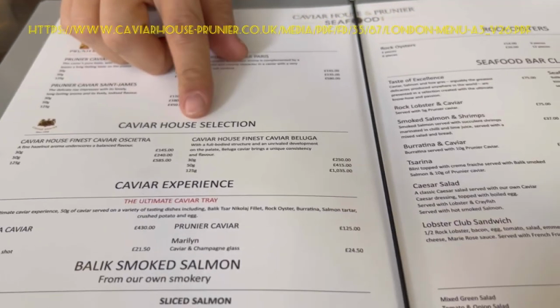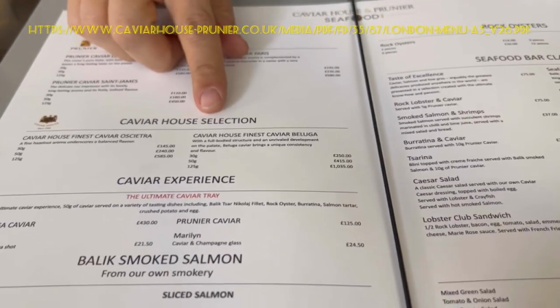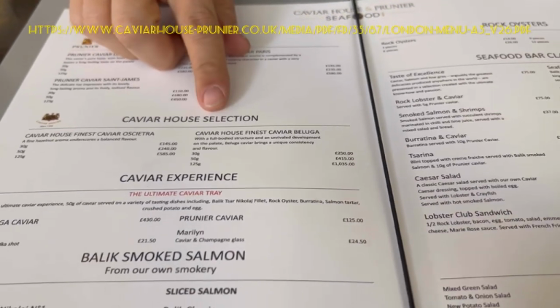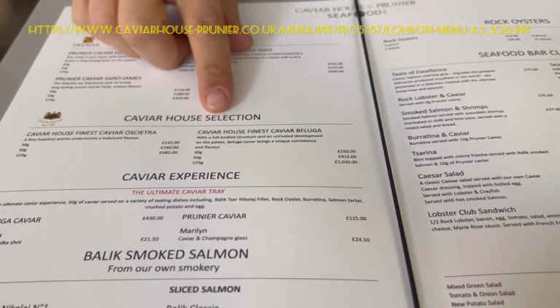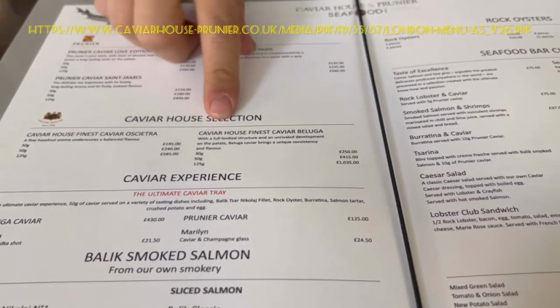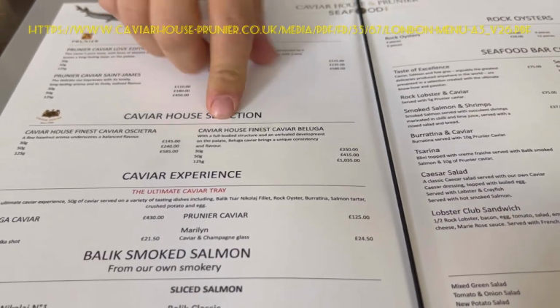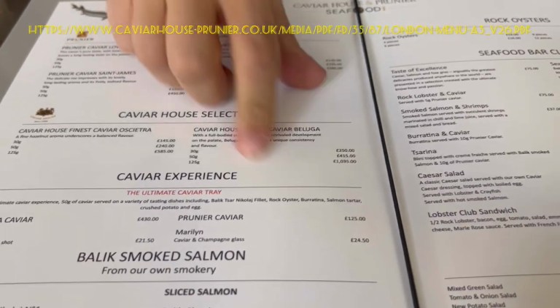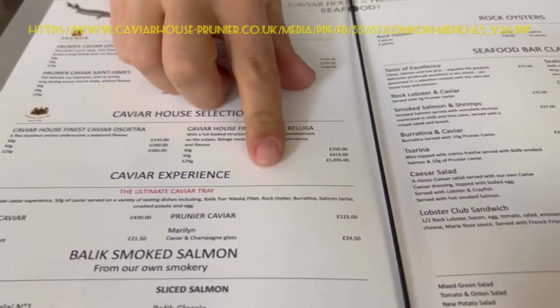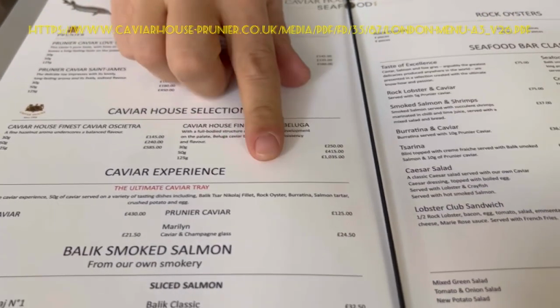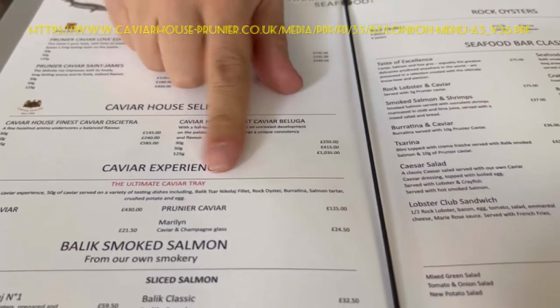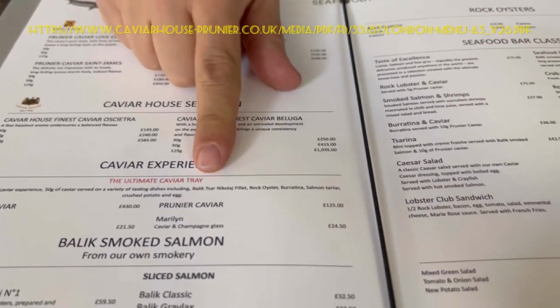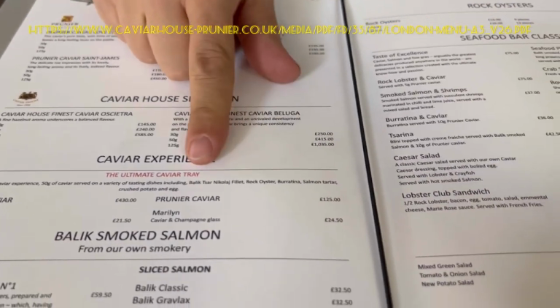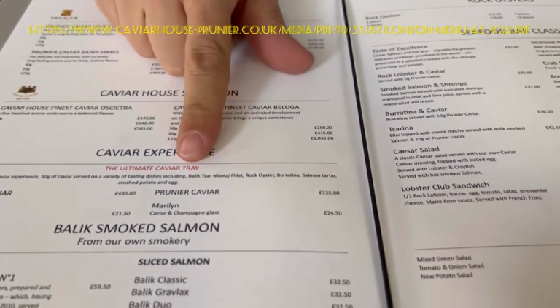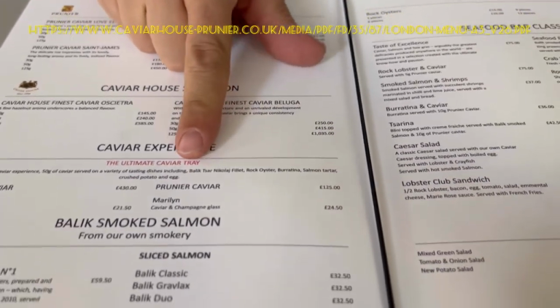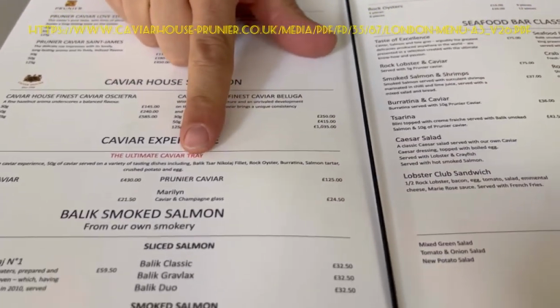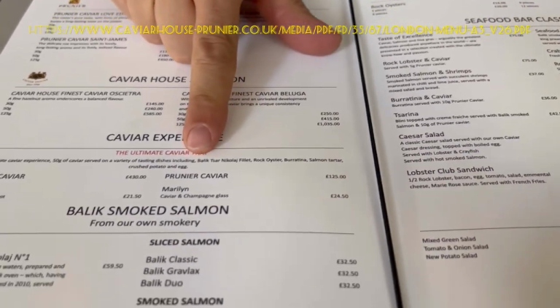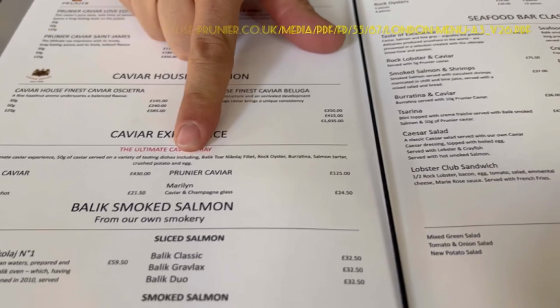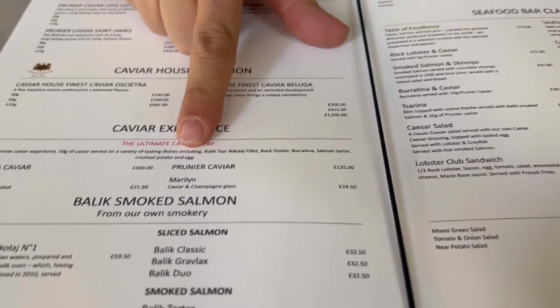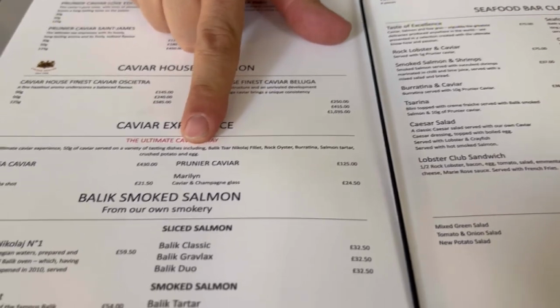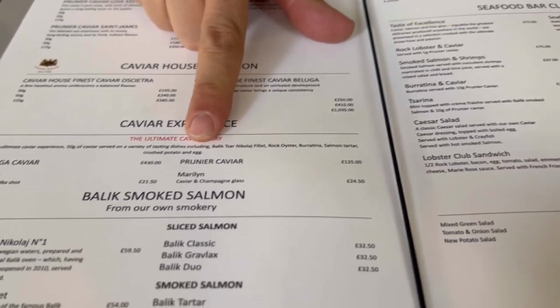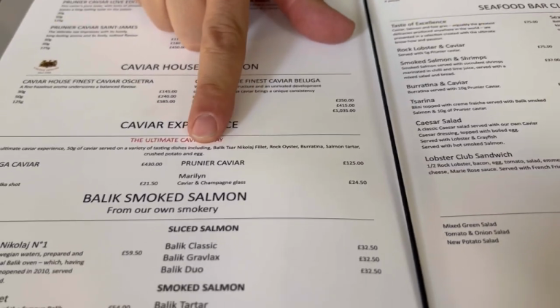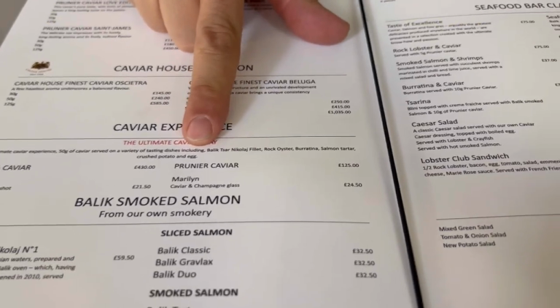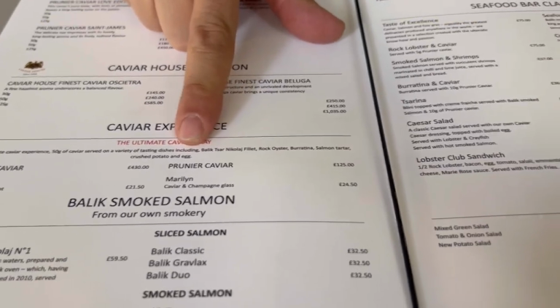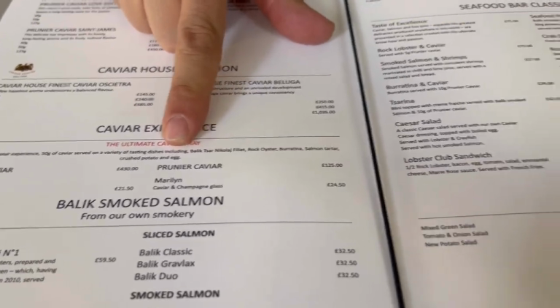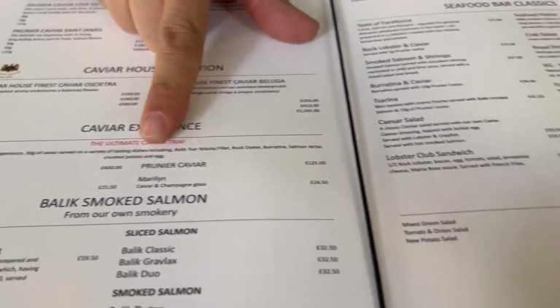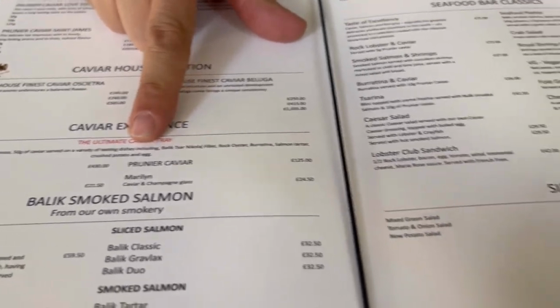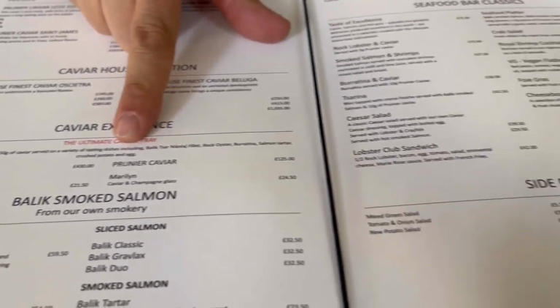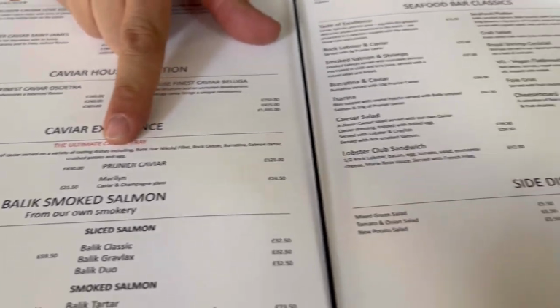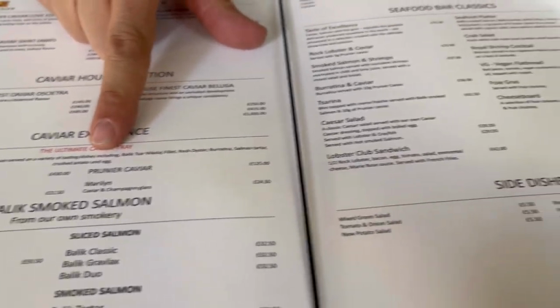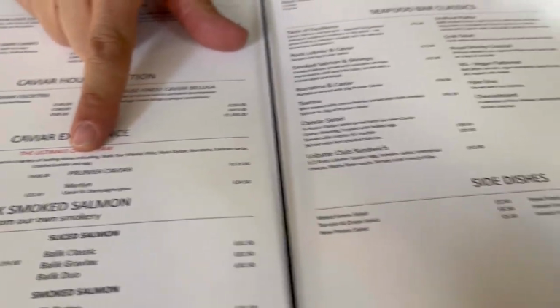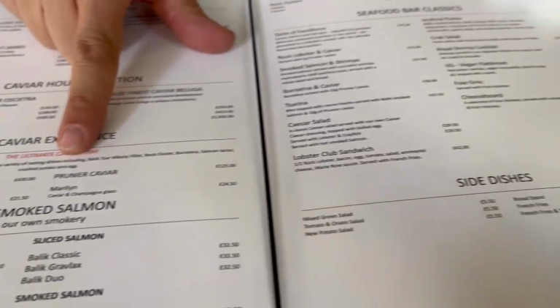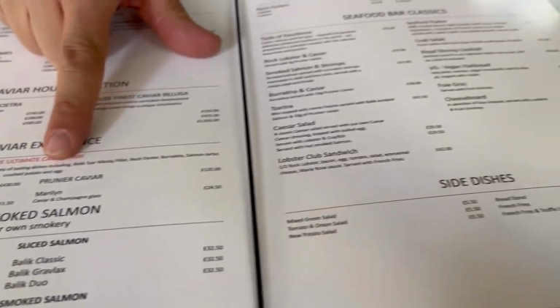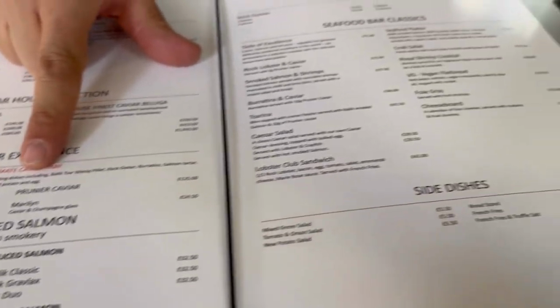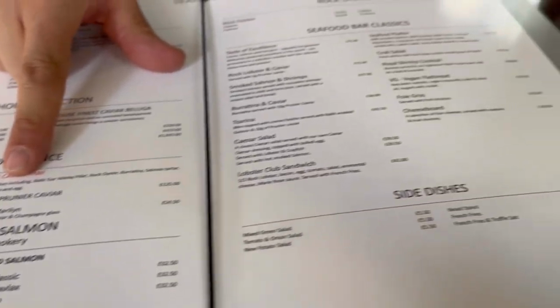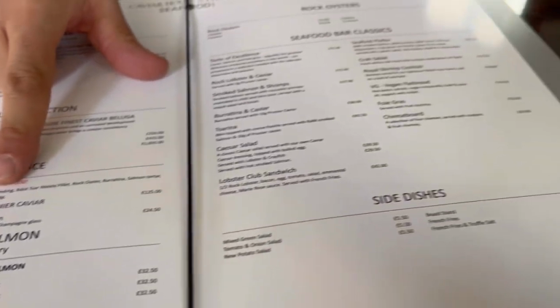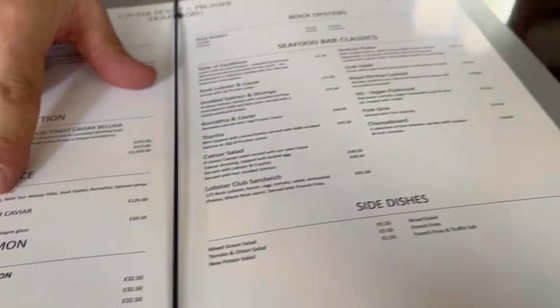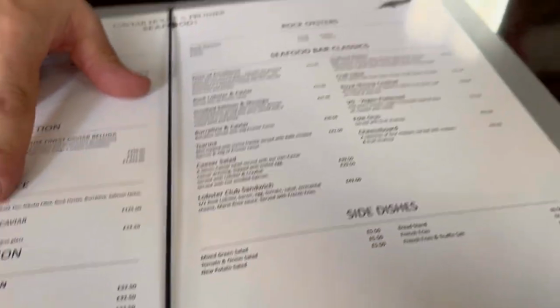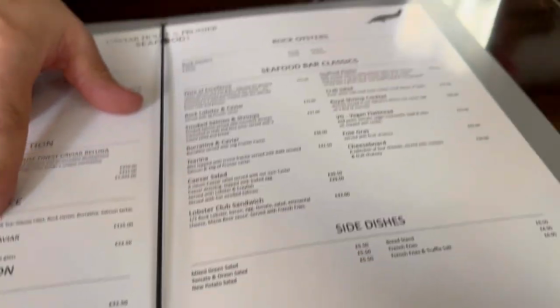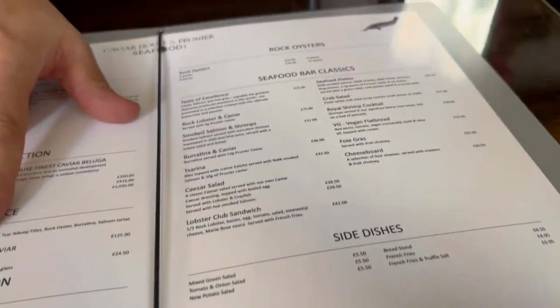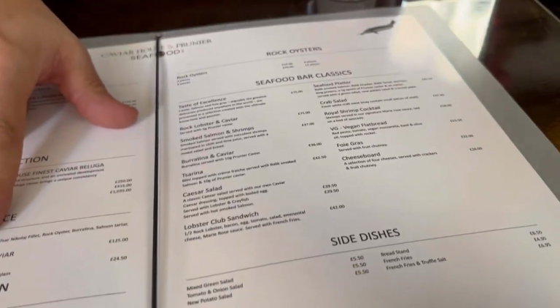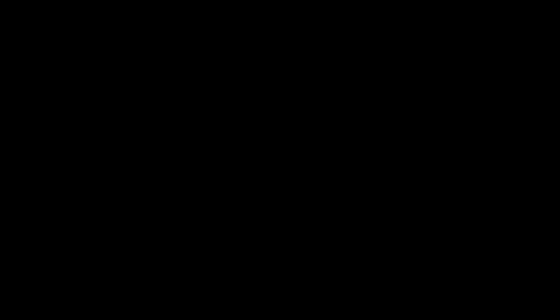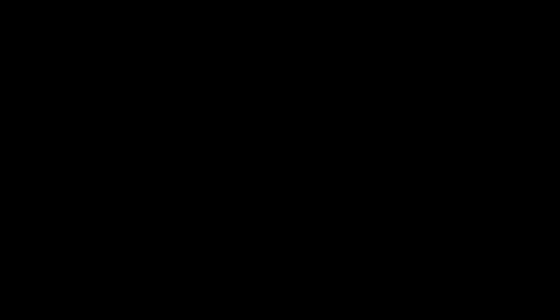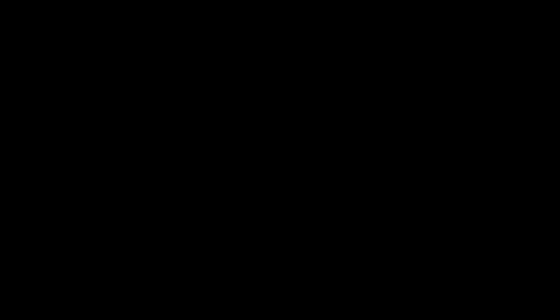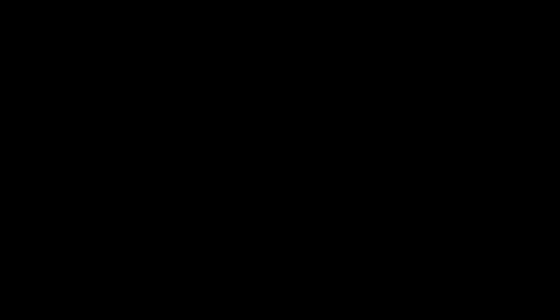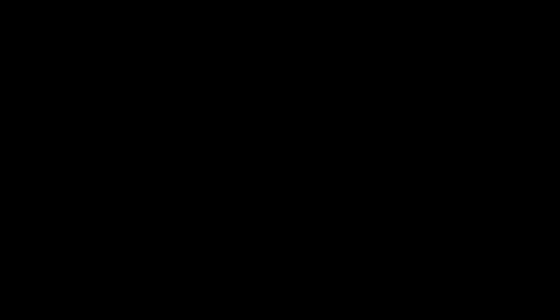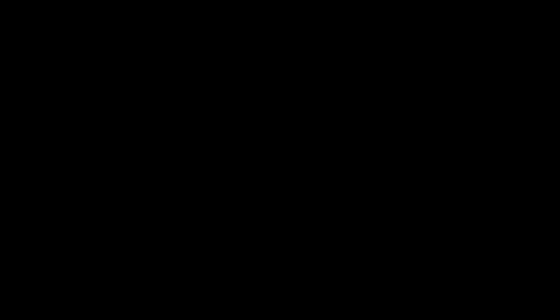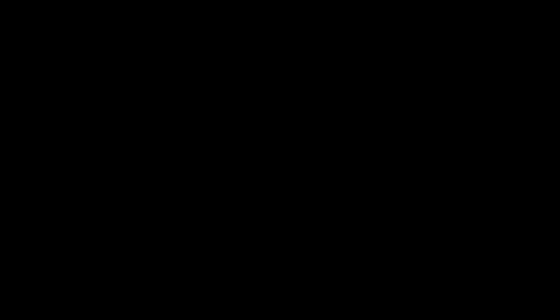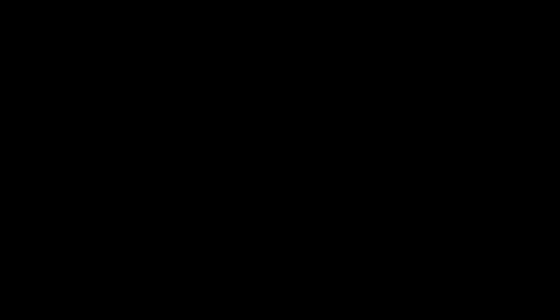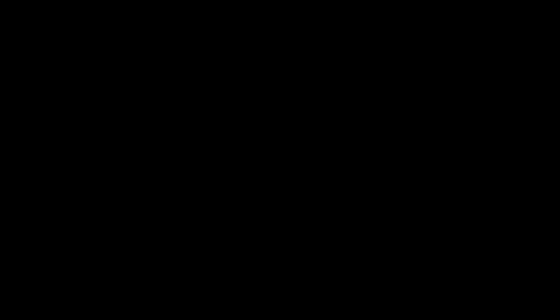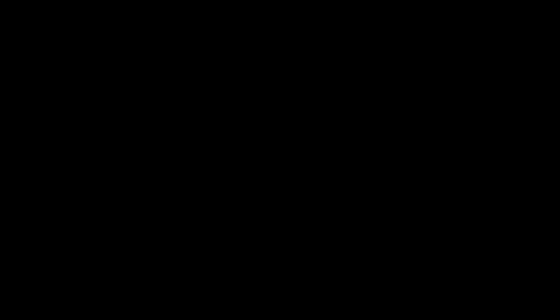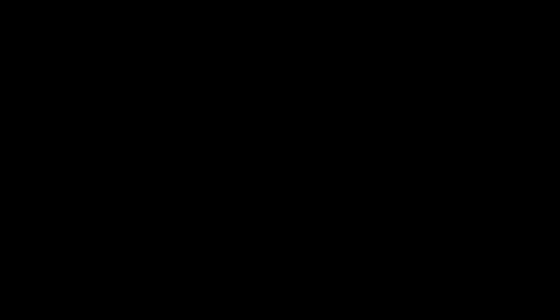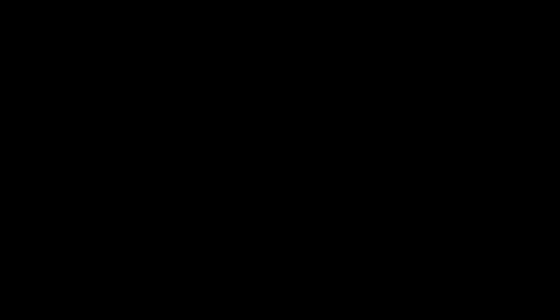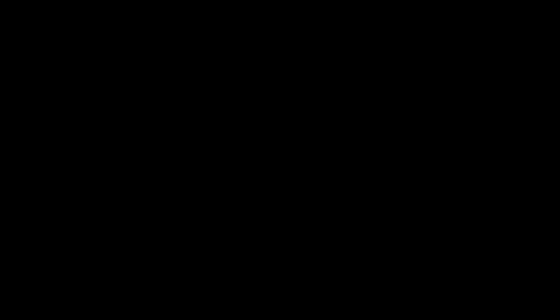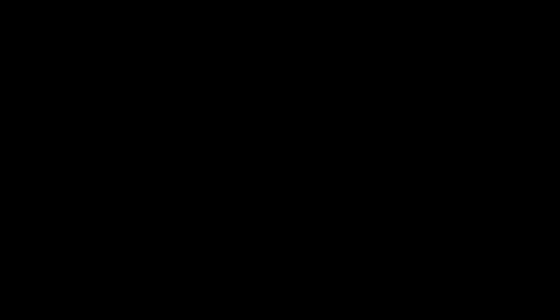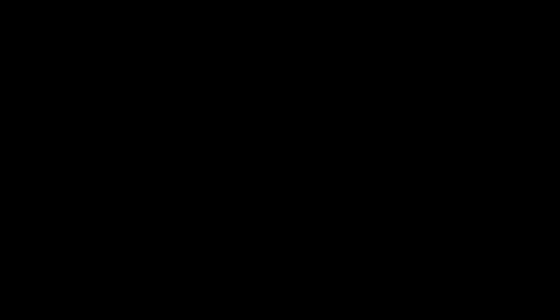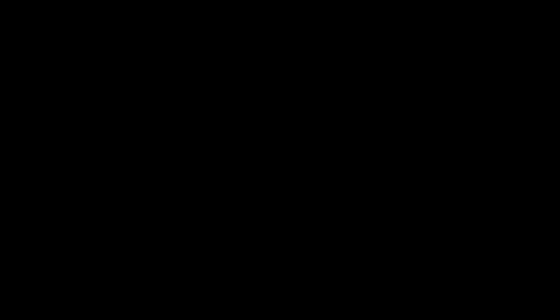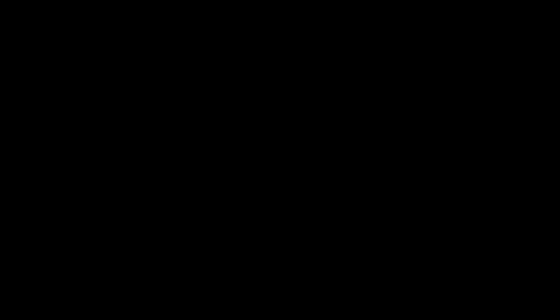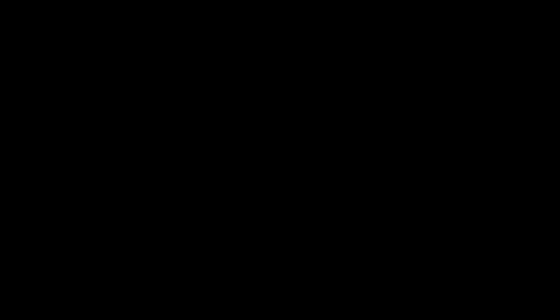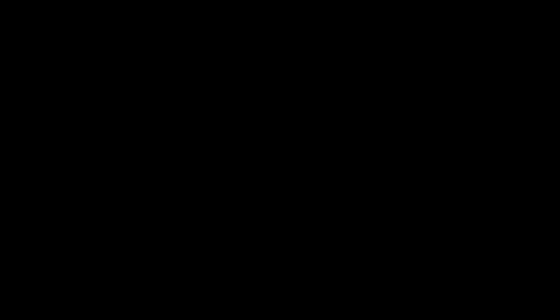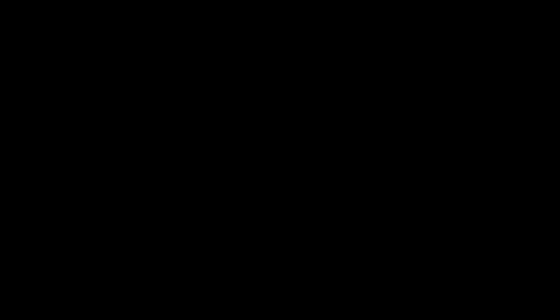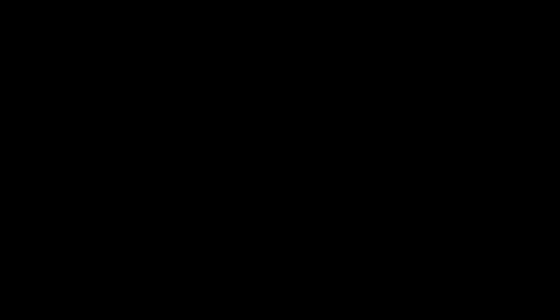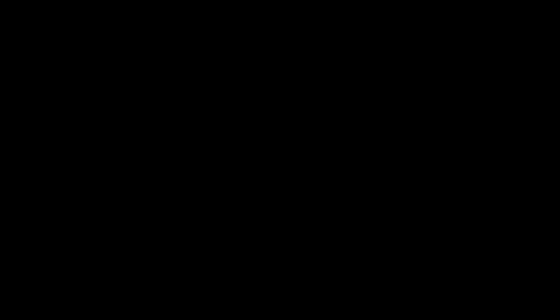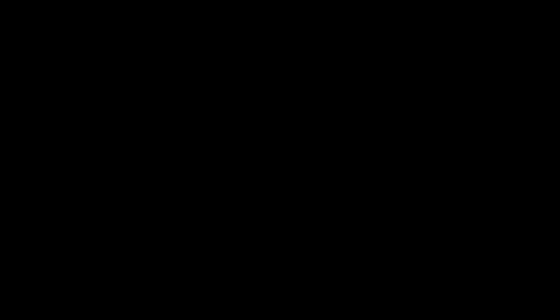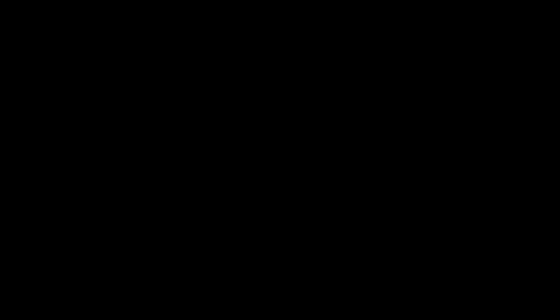Here's the menu. You can't really see it, so I'll put a link in the corner of the screen so you can go see it for yourself. Now, all we need is the food.